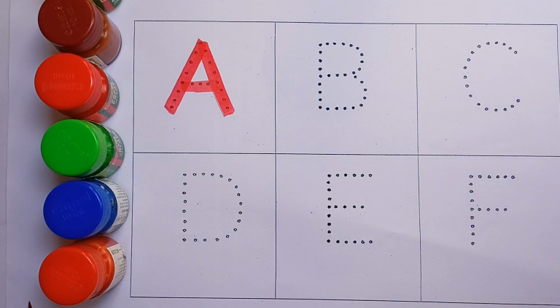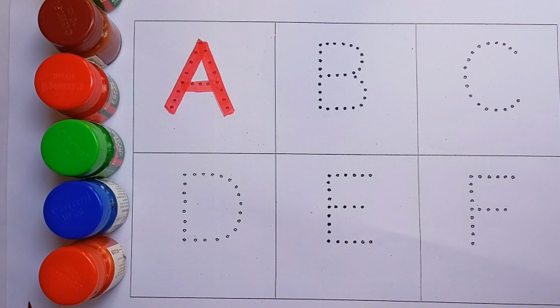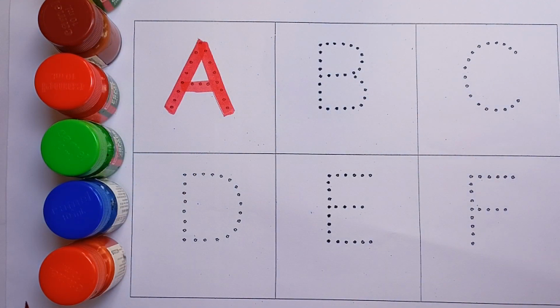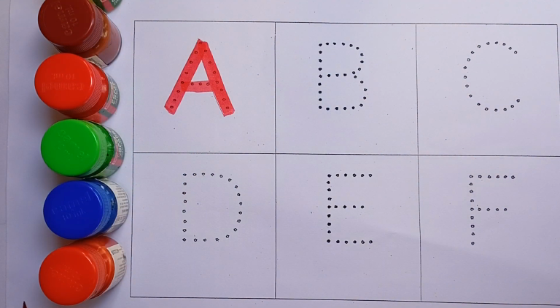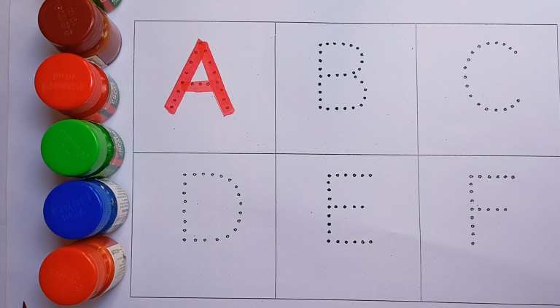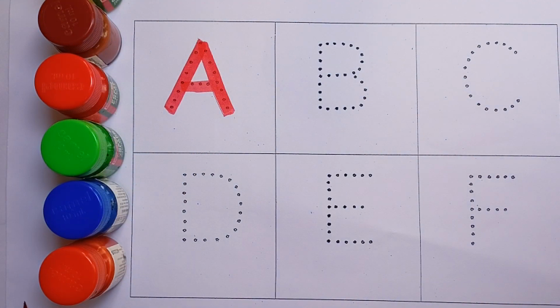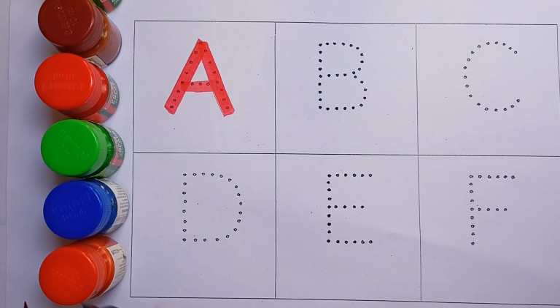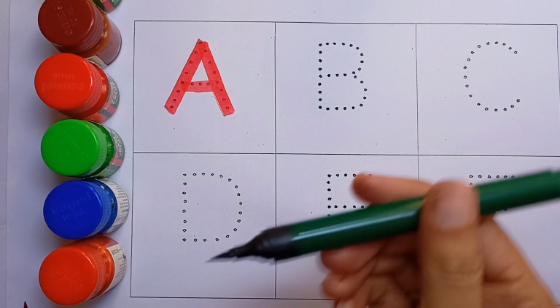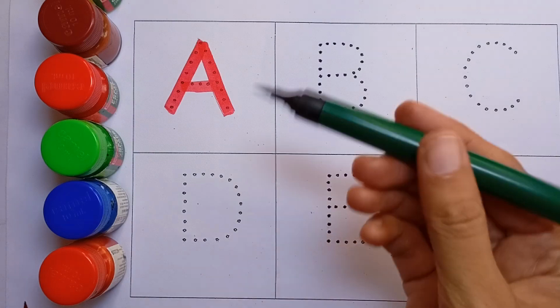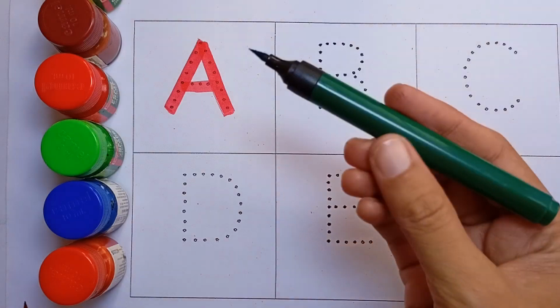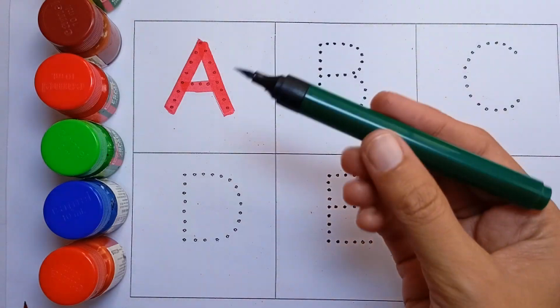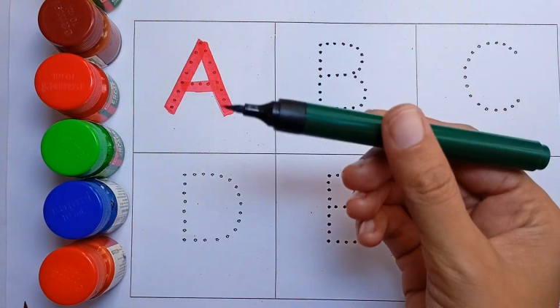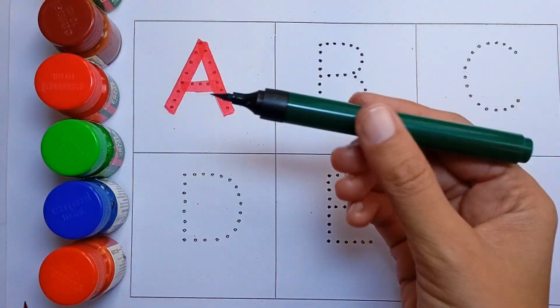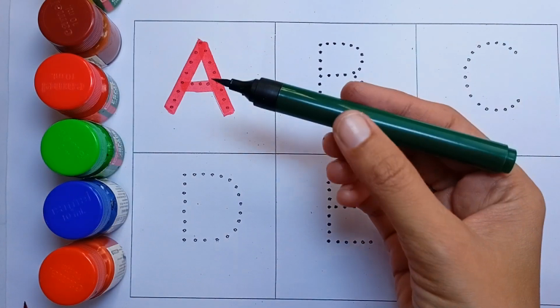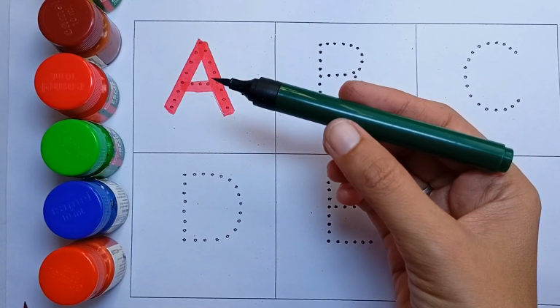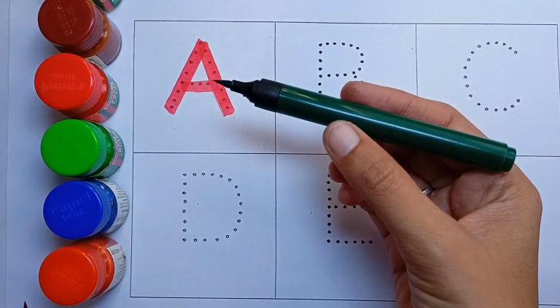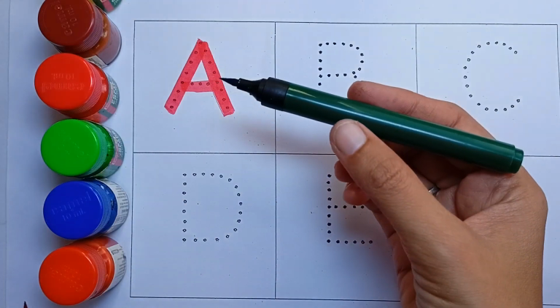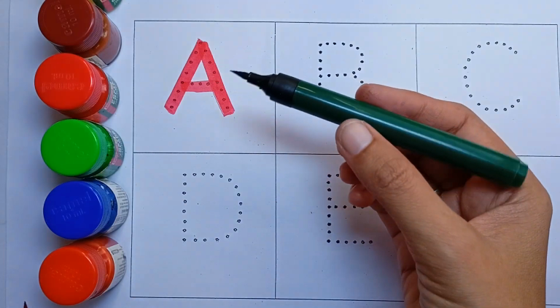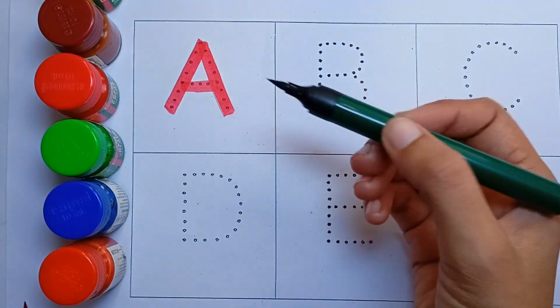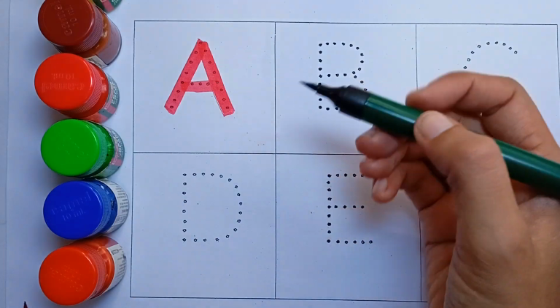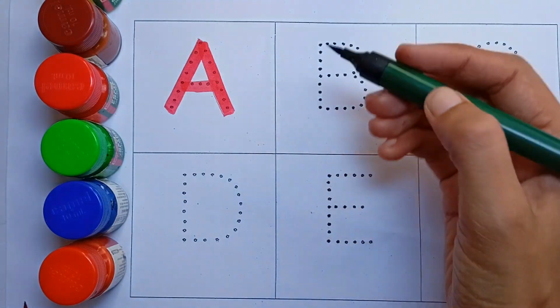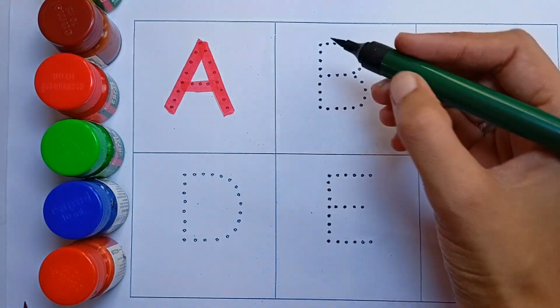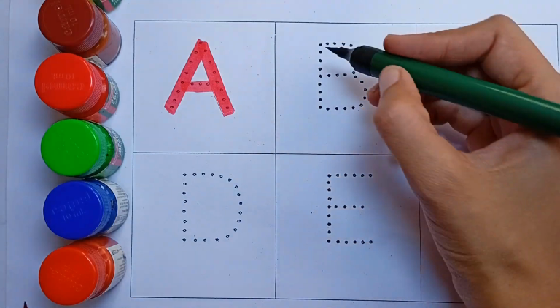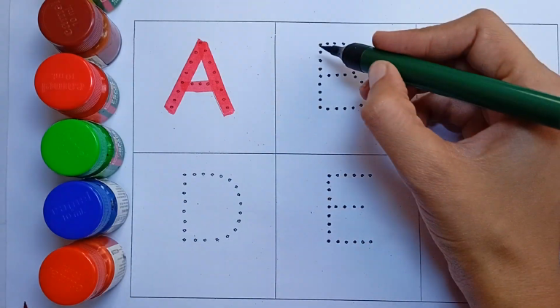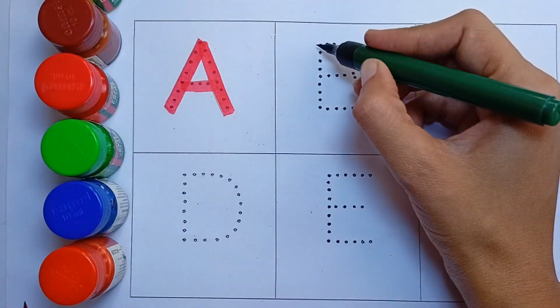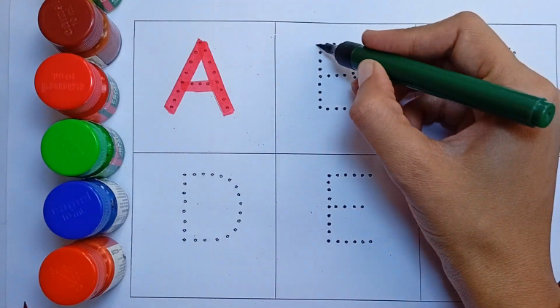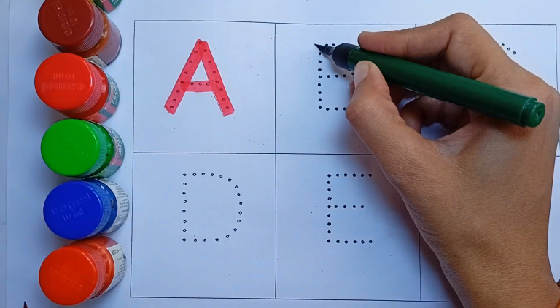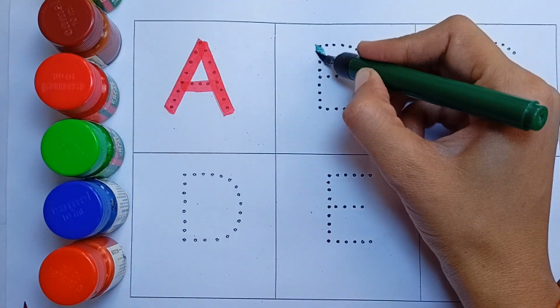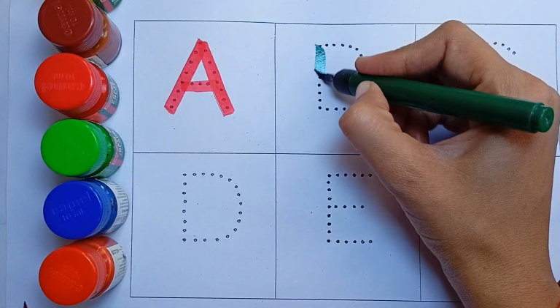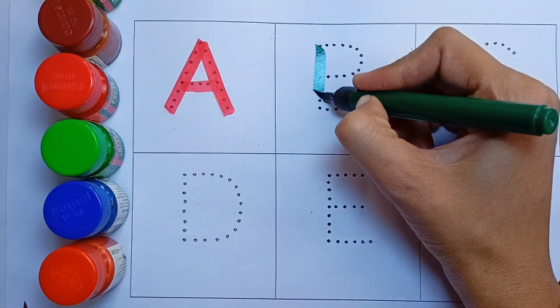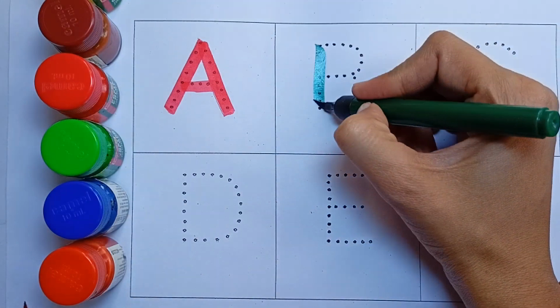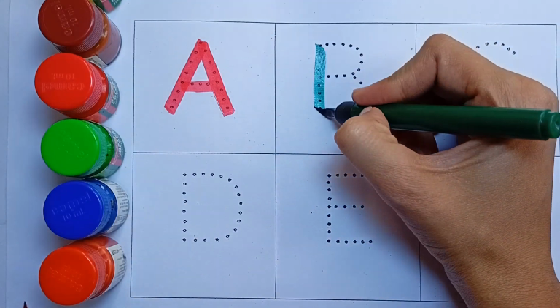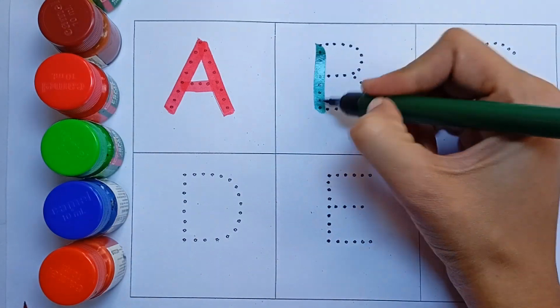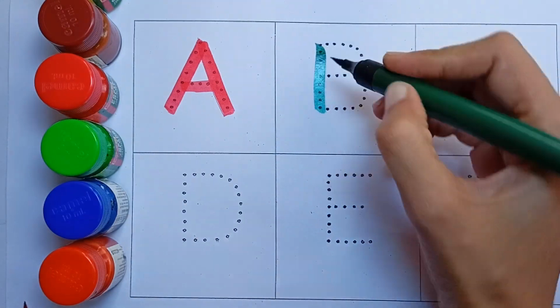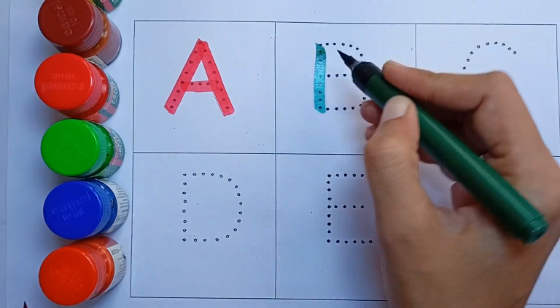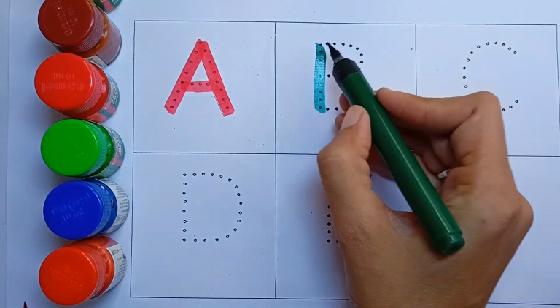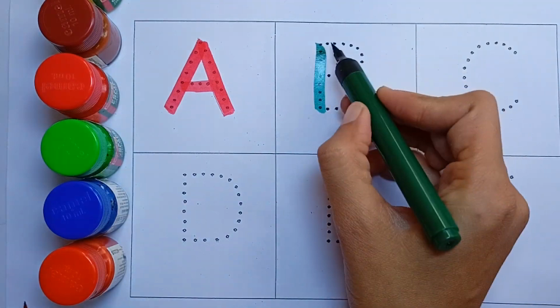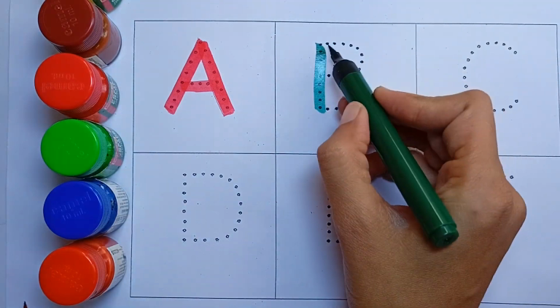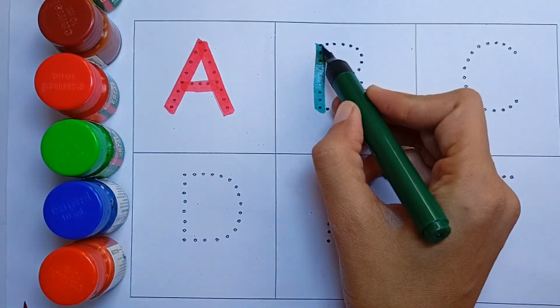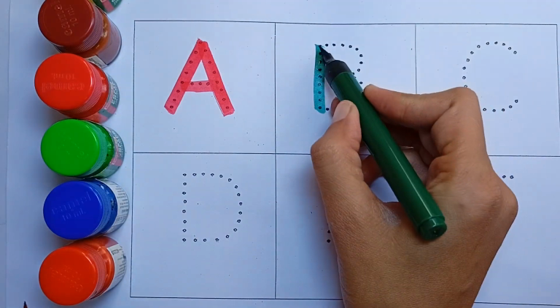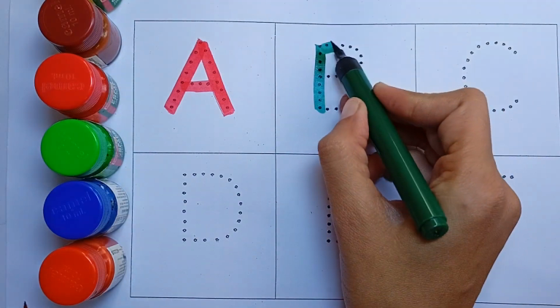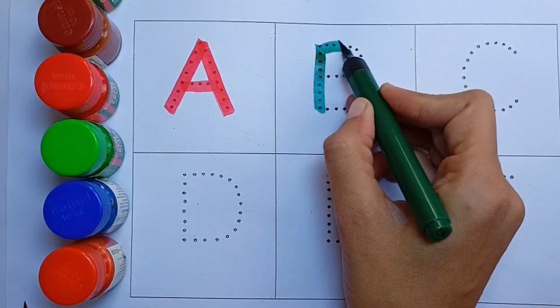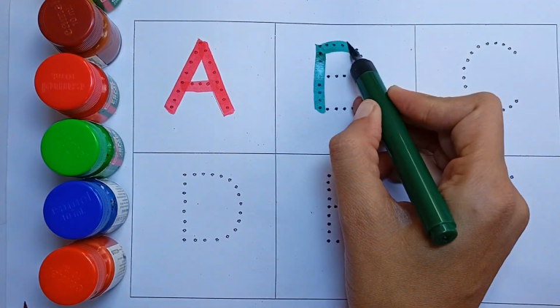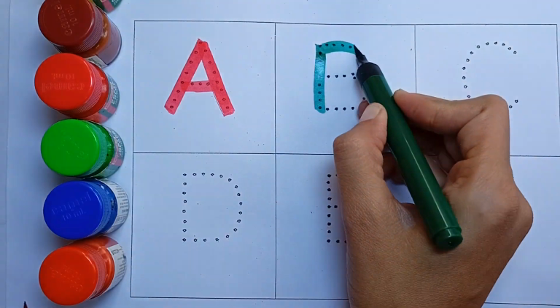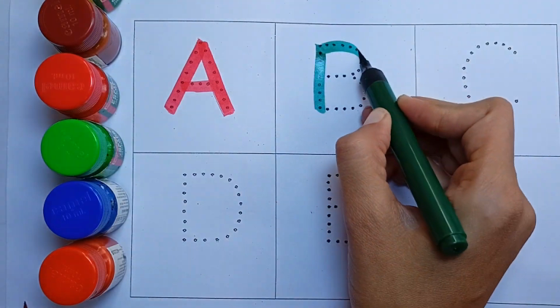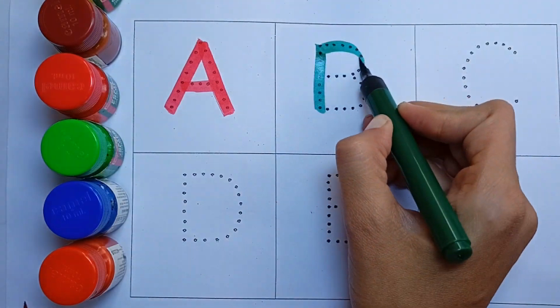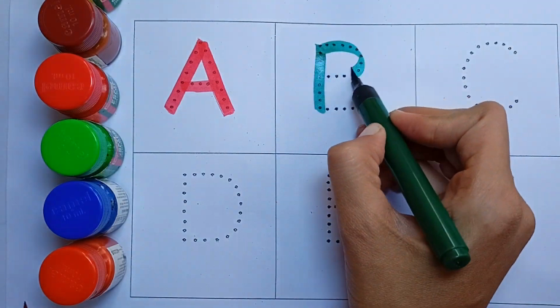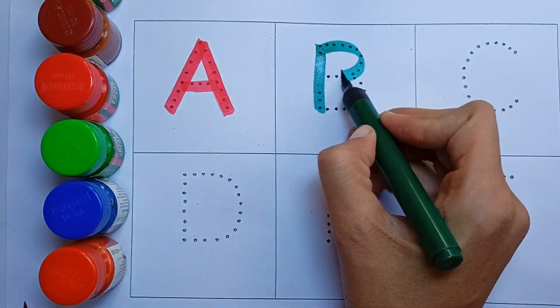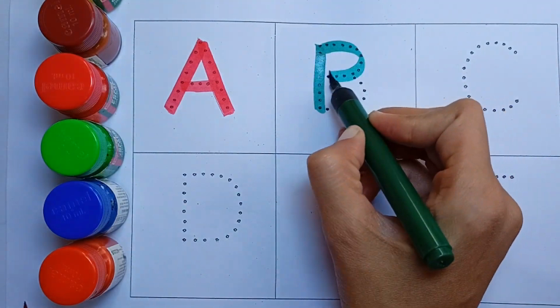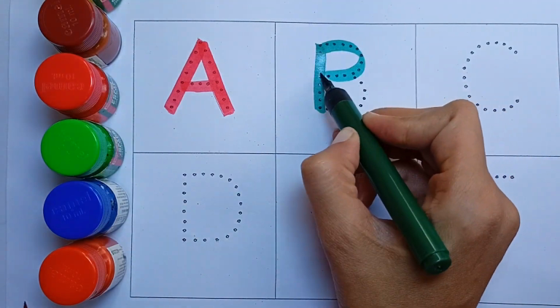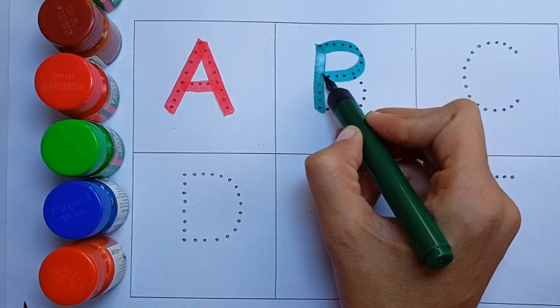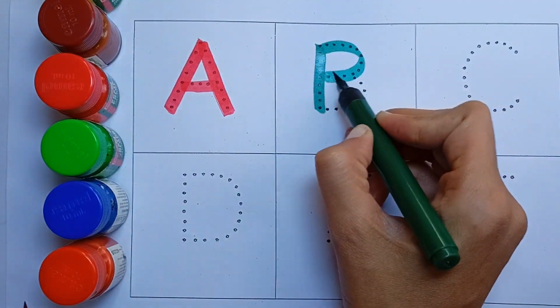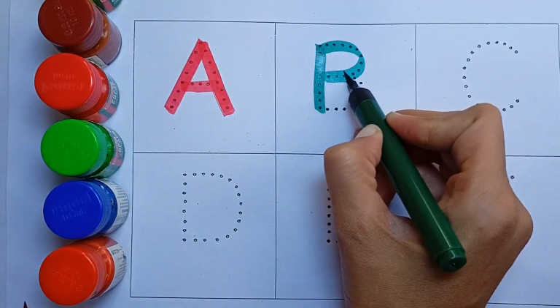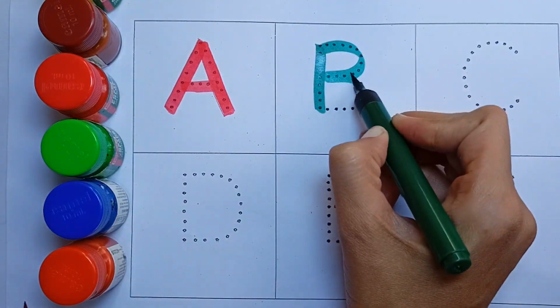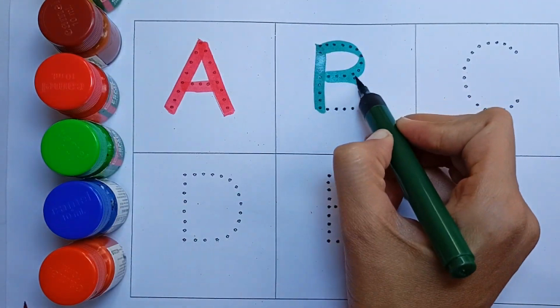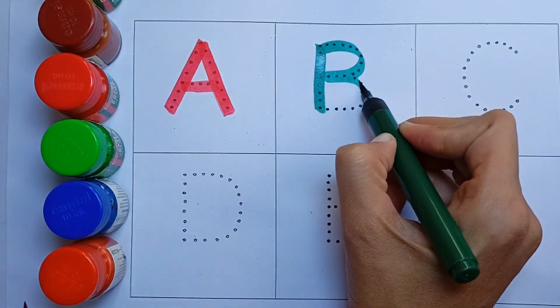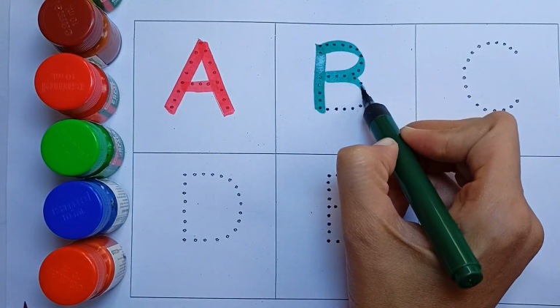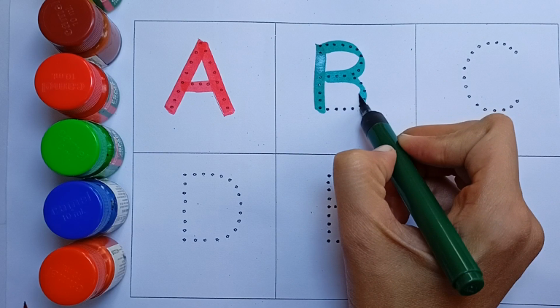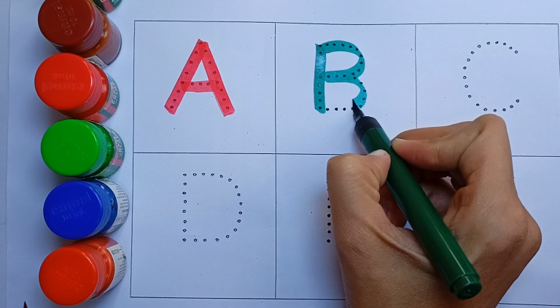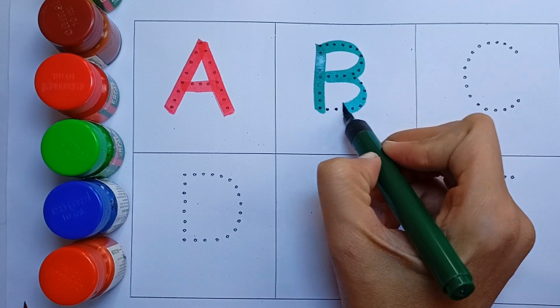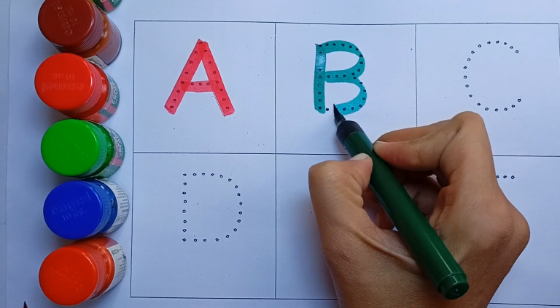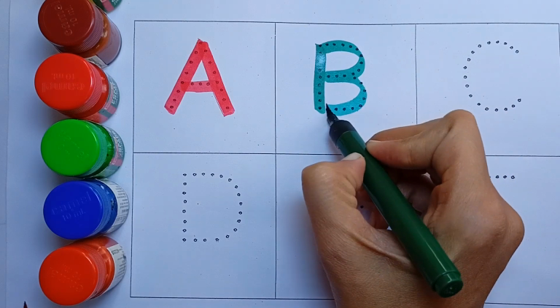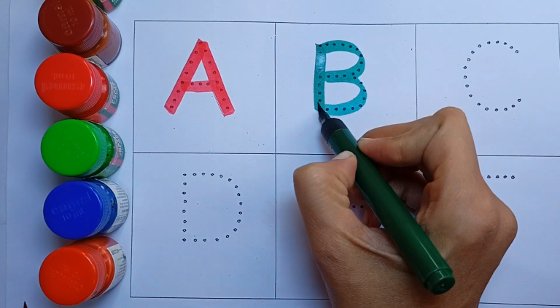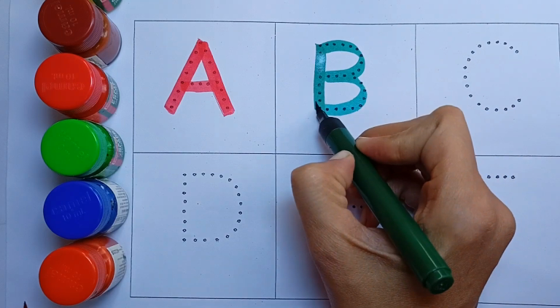Green color. B, B for ball. Ball means gend.